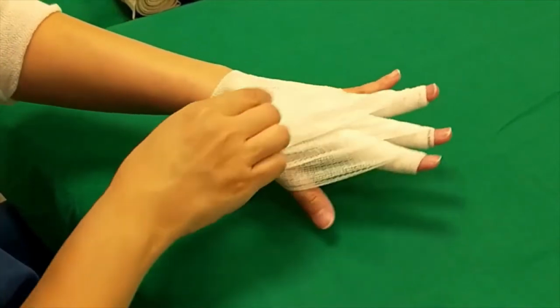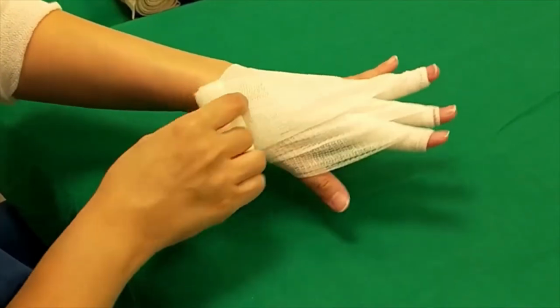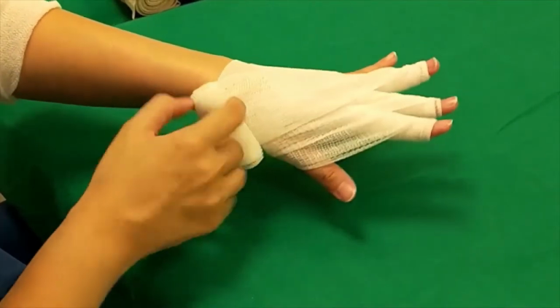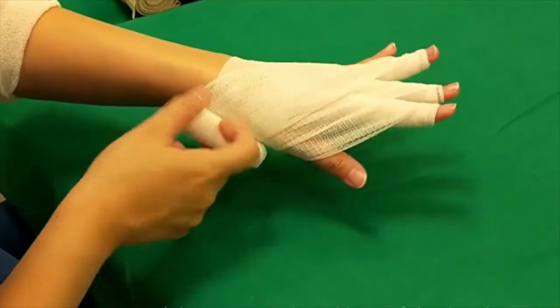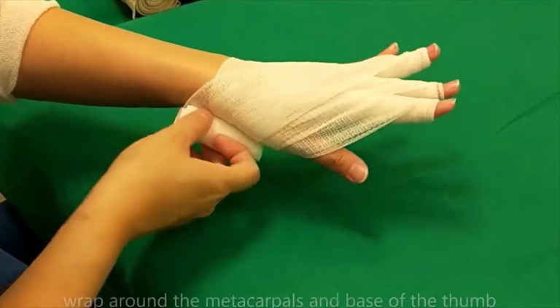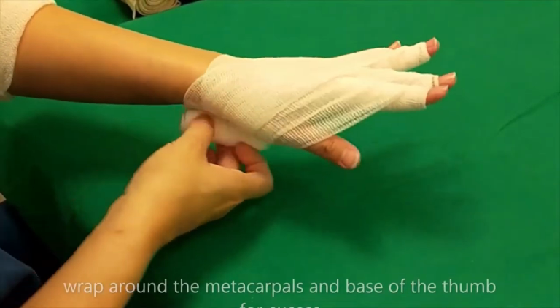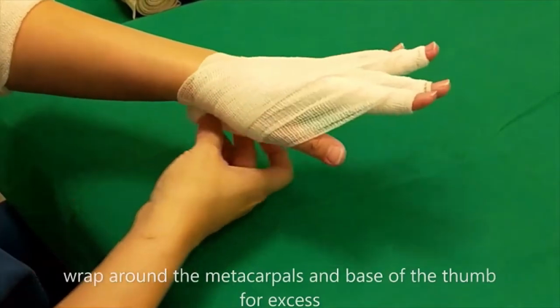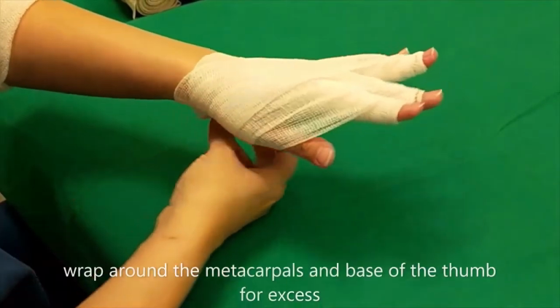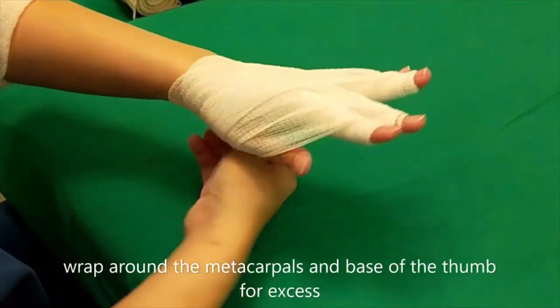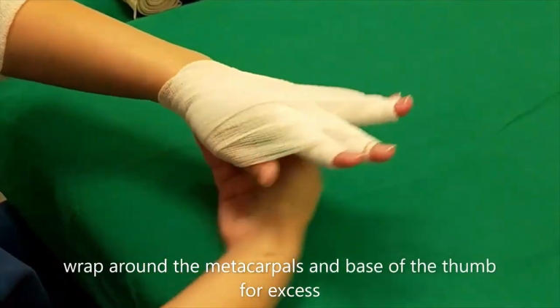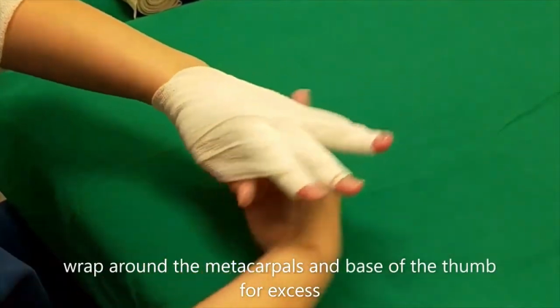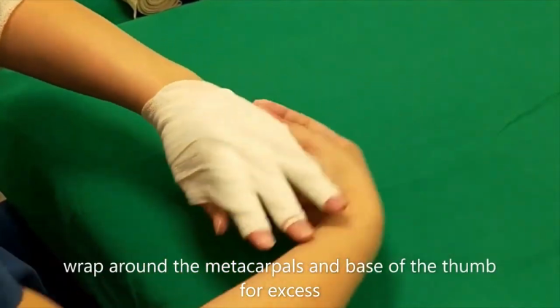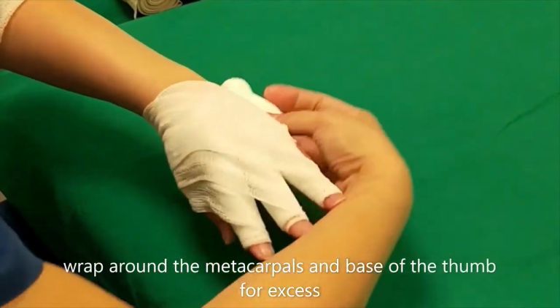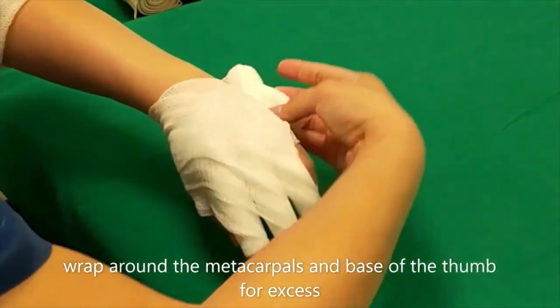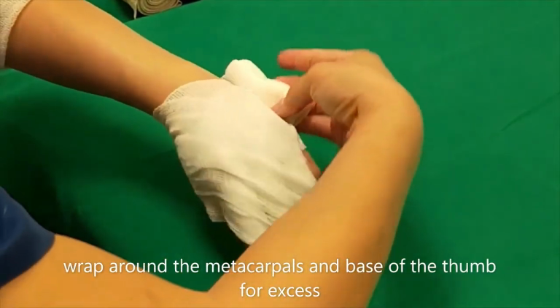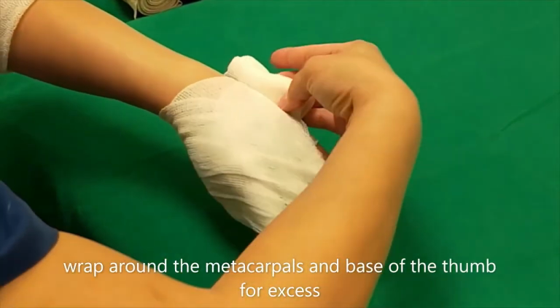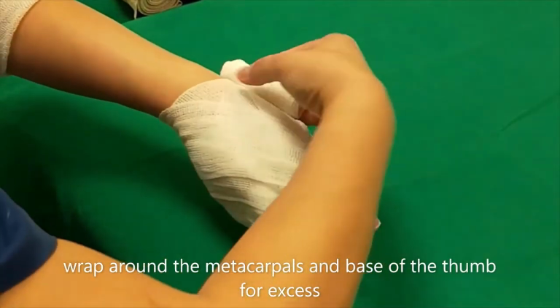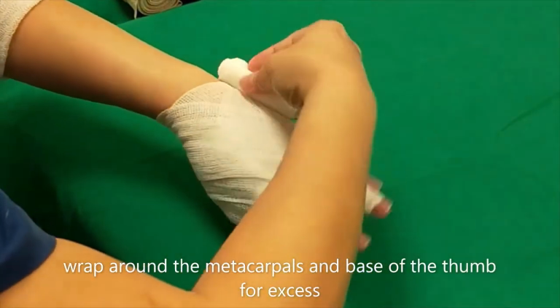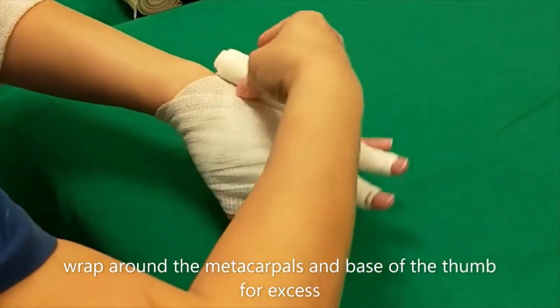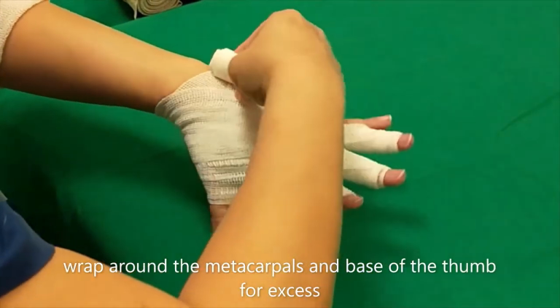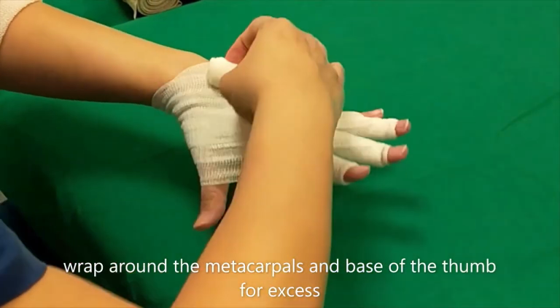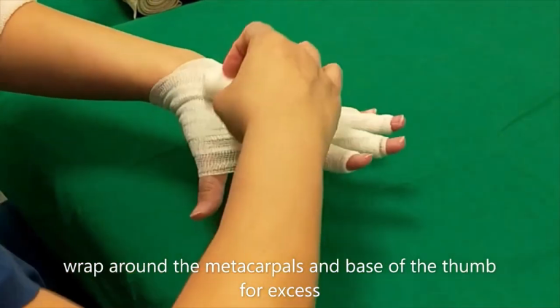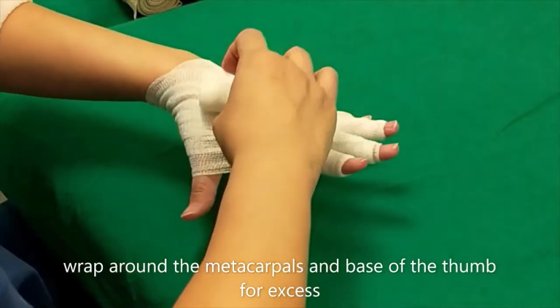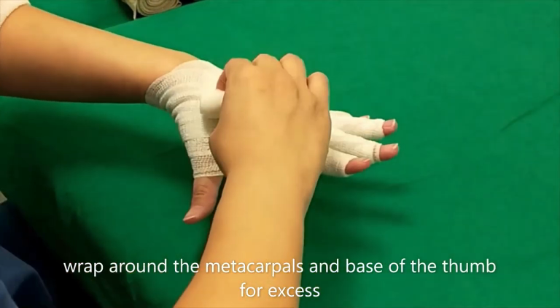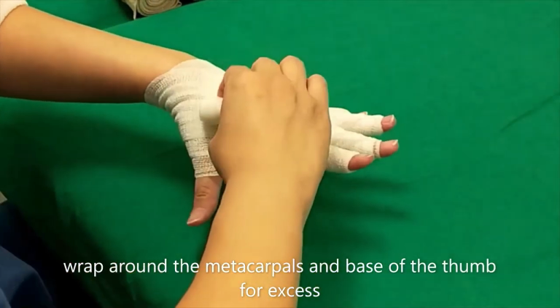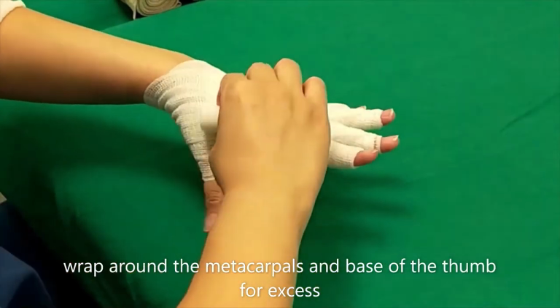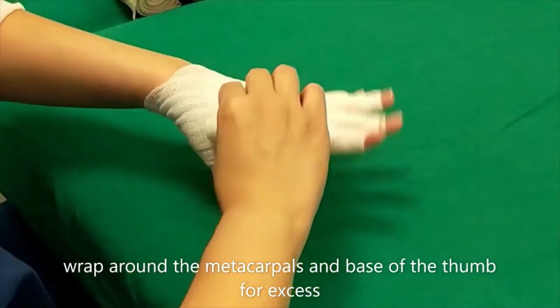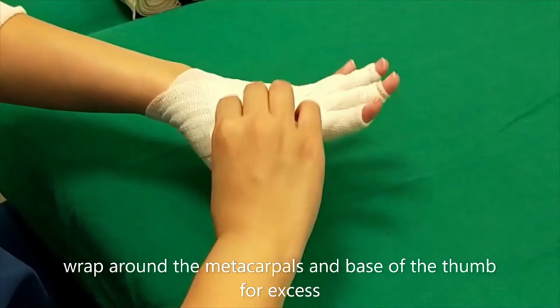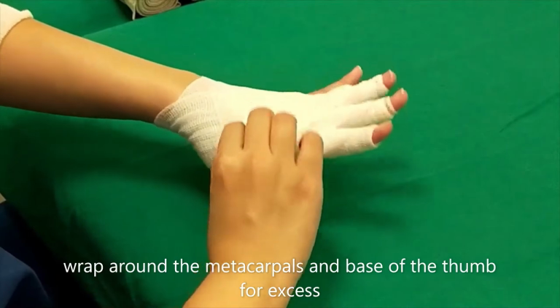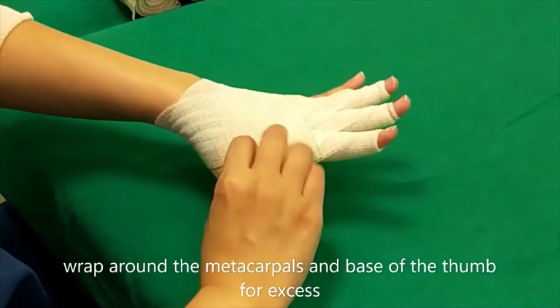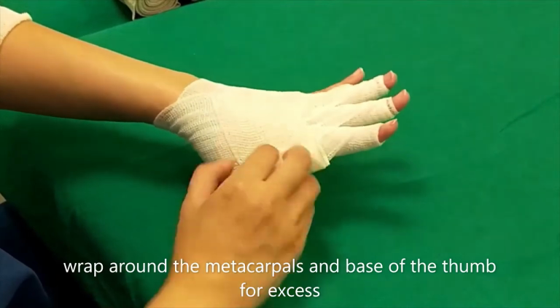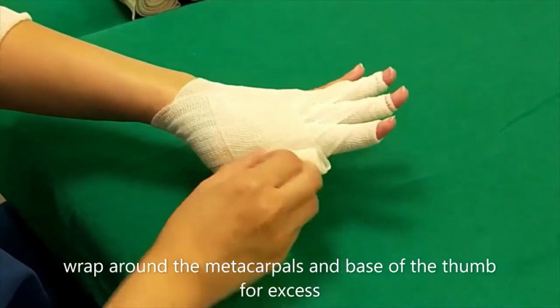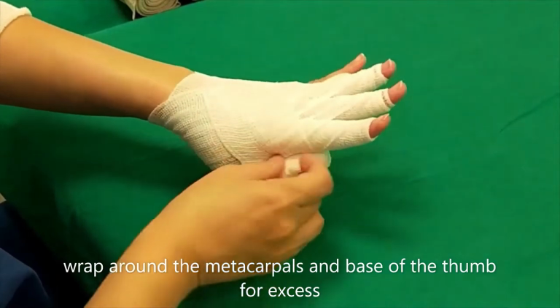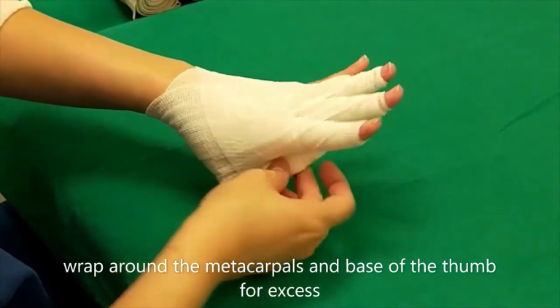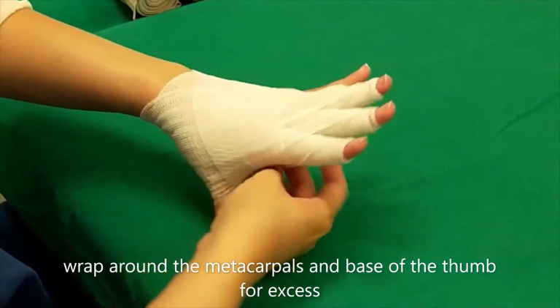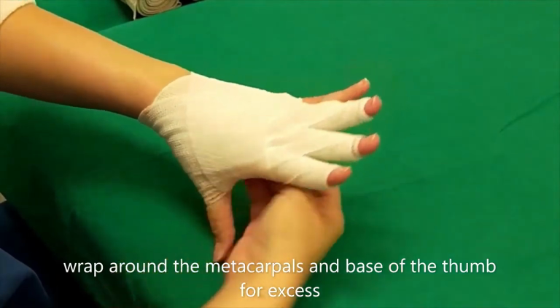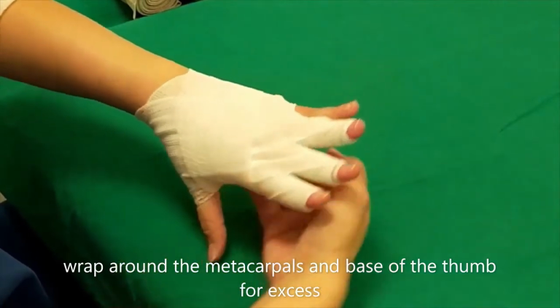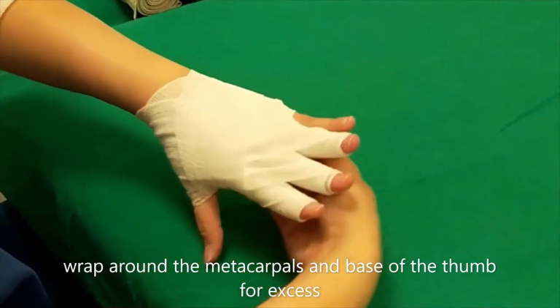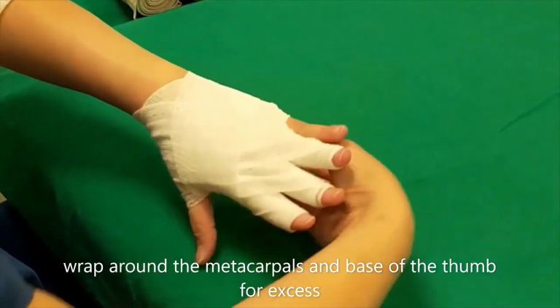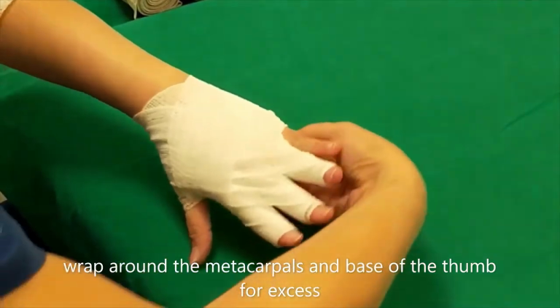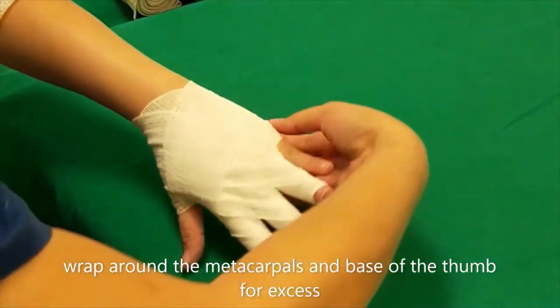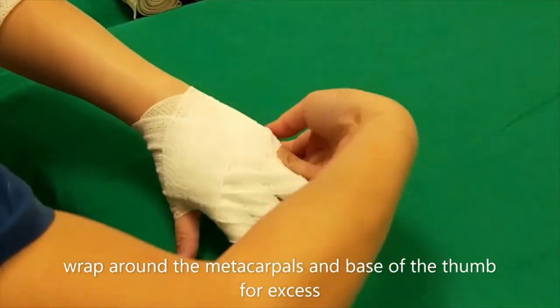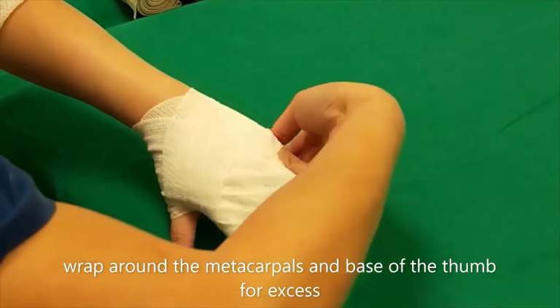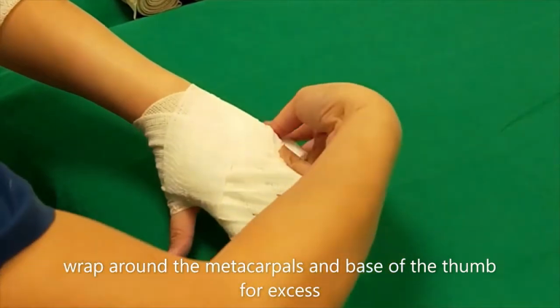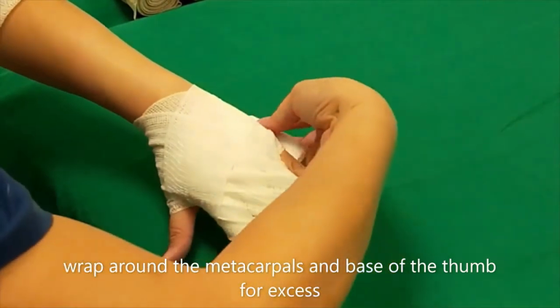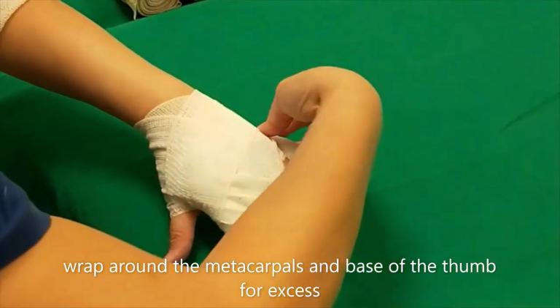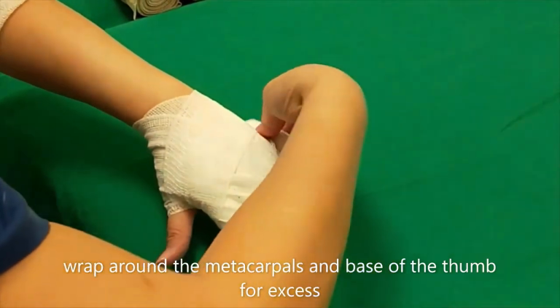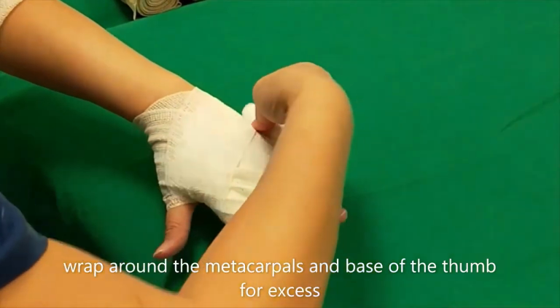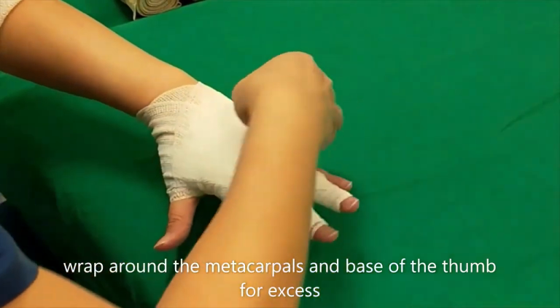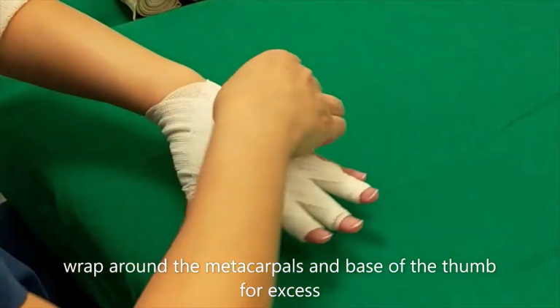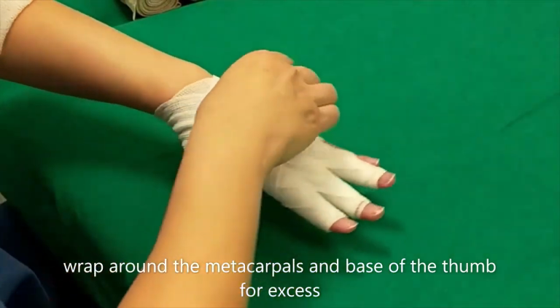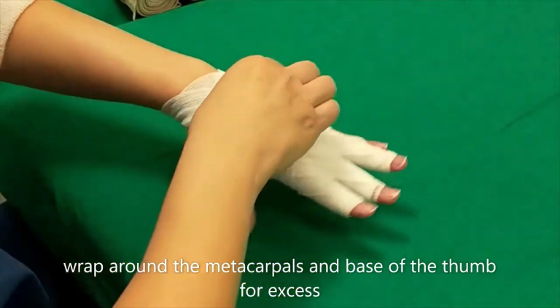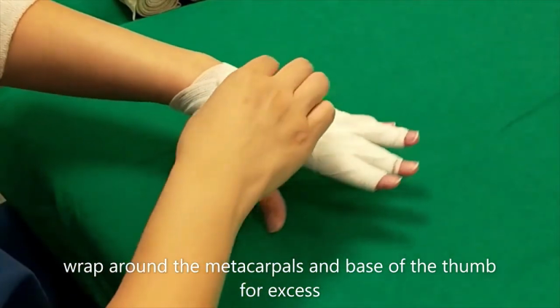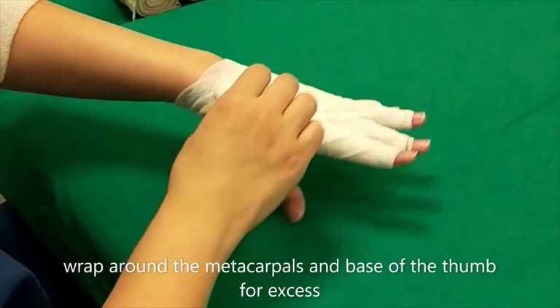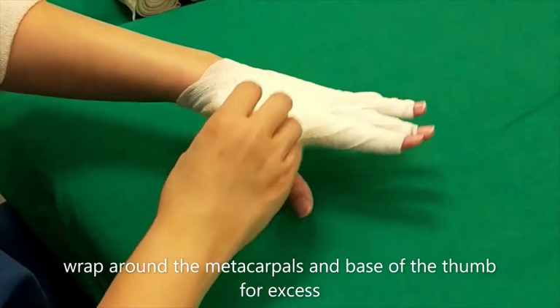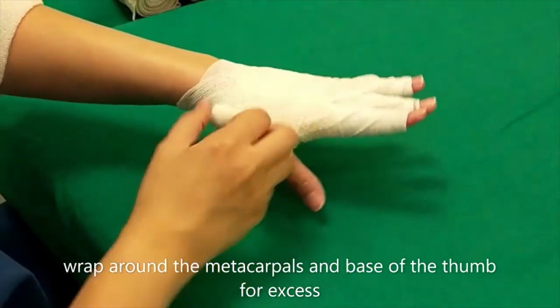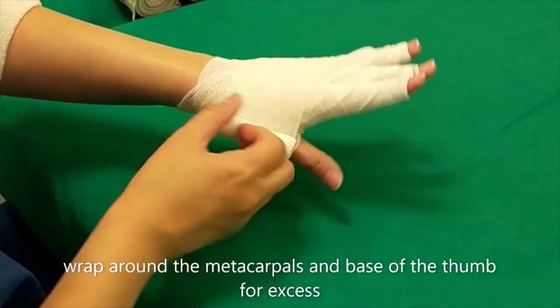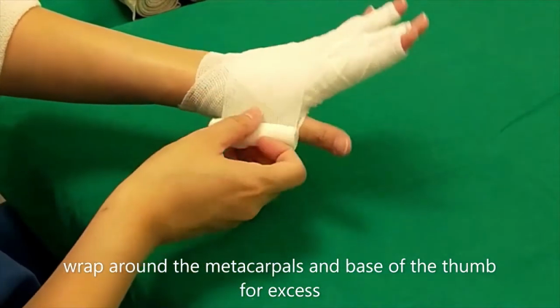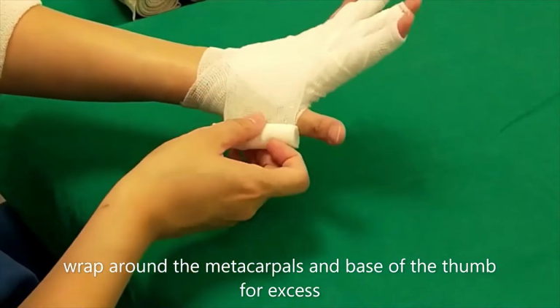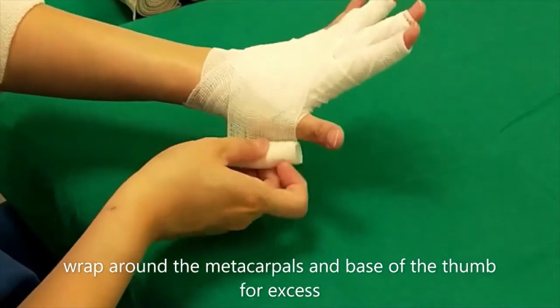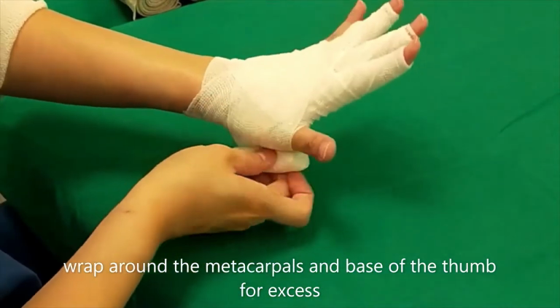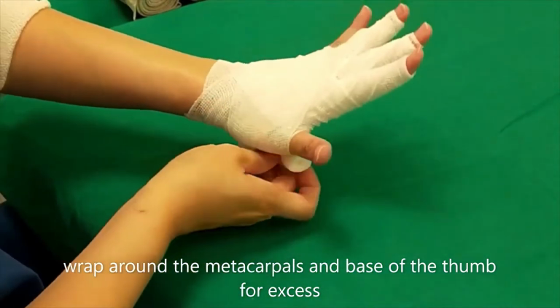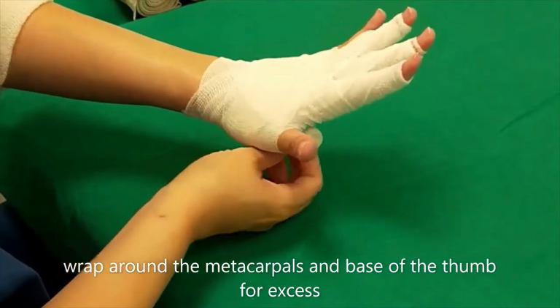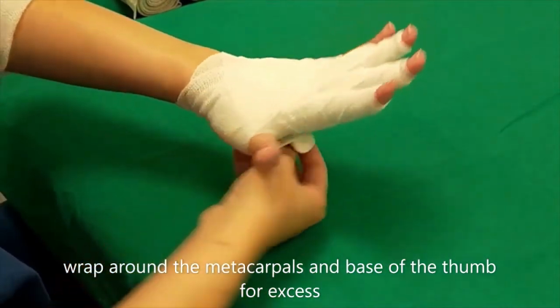Make sure to keep the finger bandage flat. If there is any excess, wrap around the metacarpals and base of the thumb, and avoid pressure over the wound.